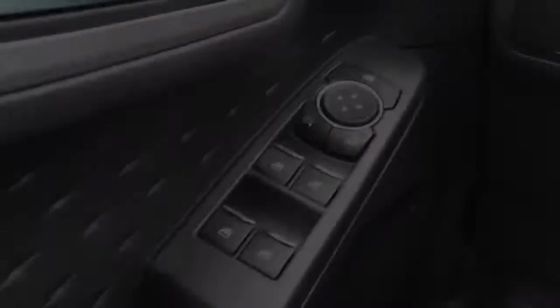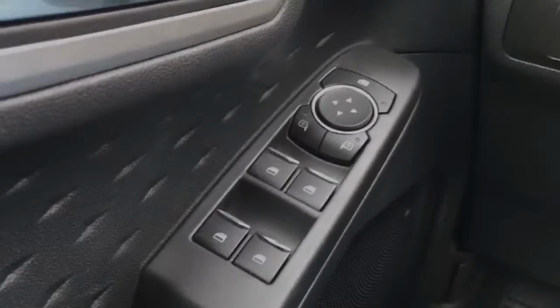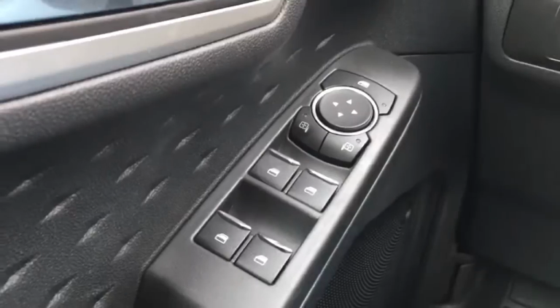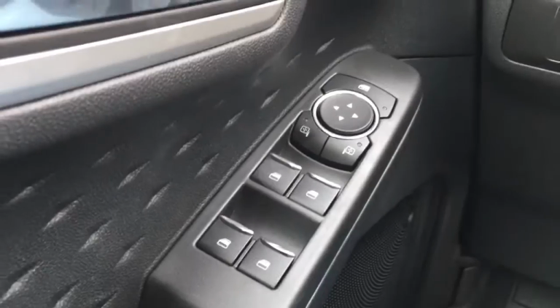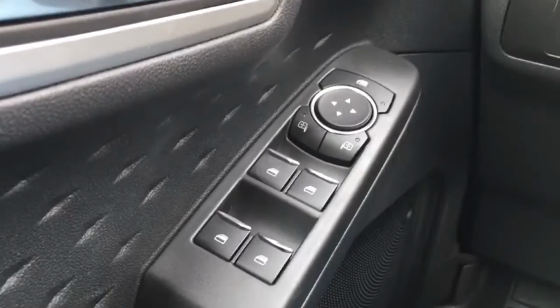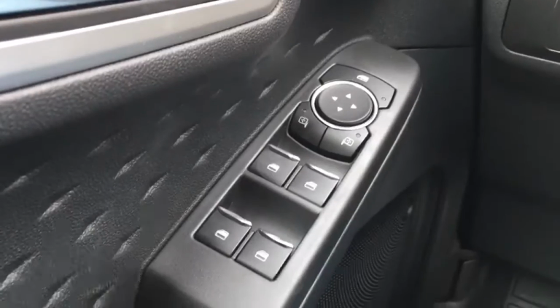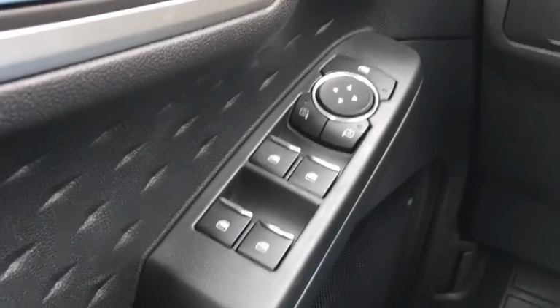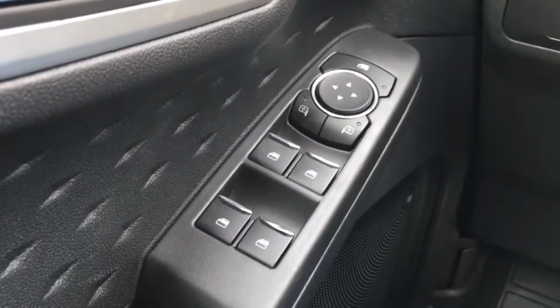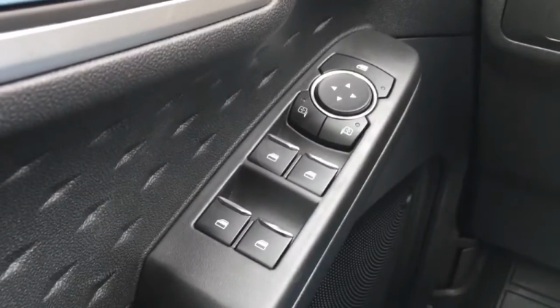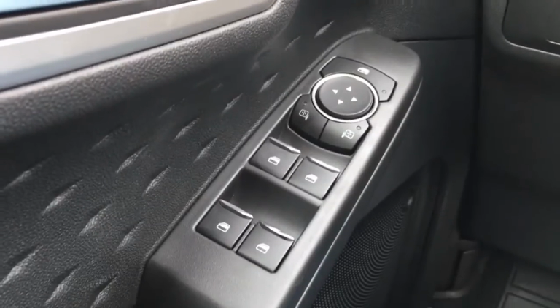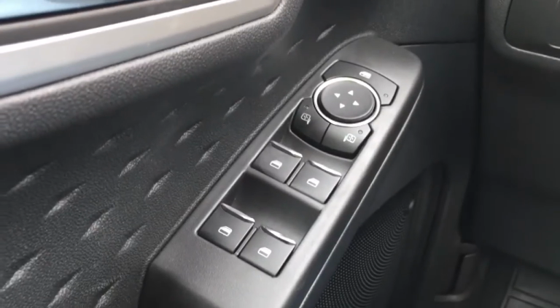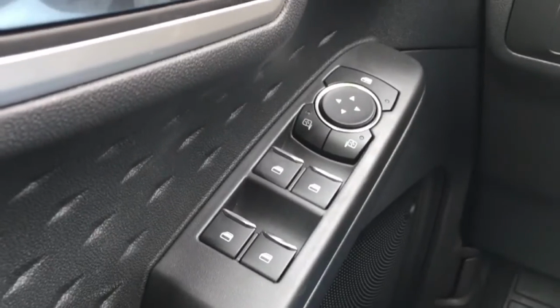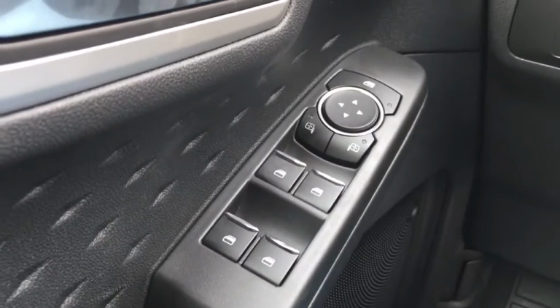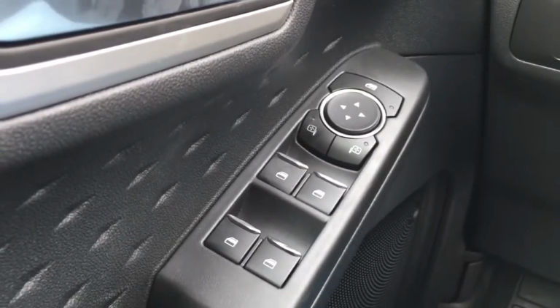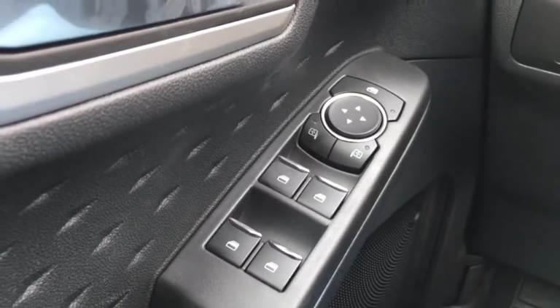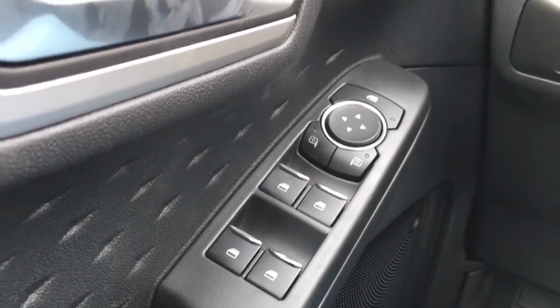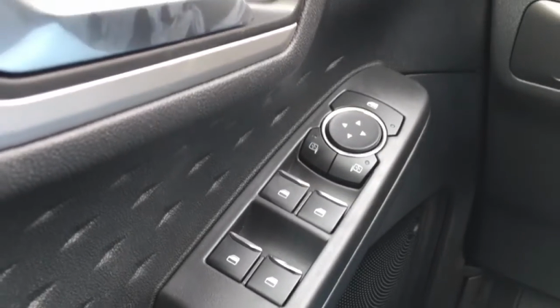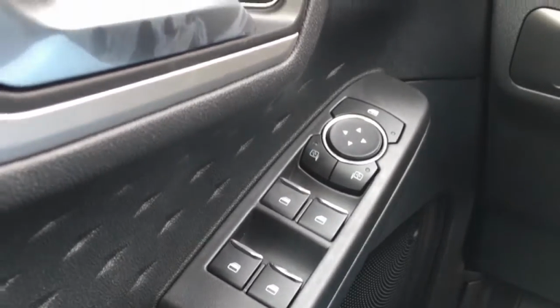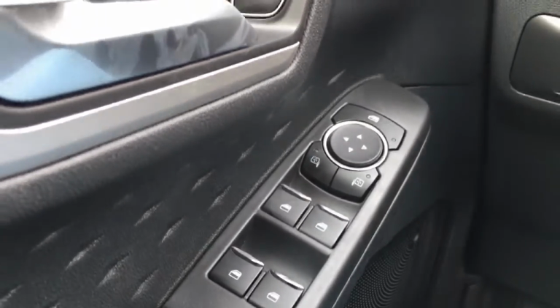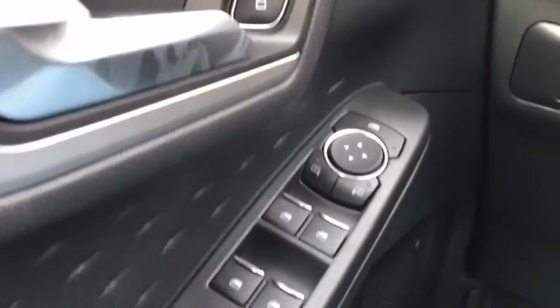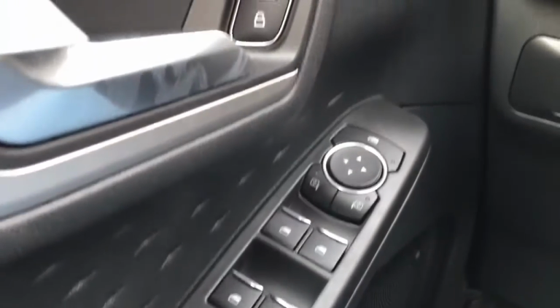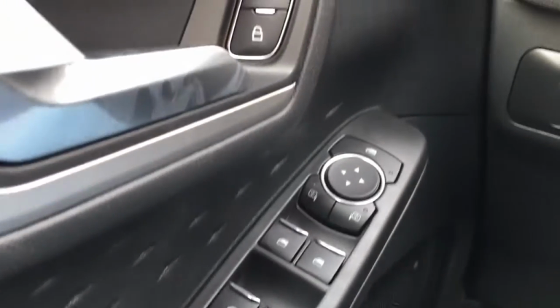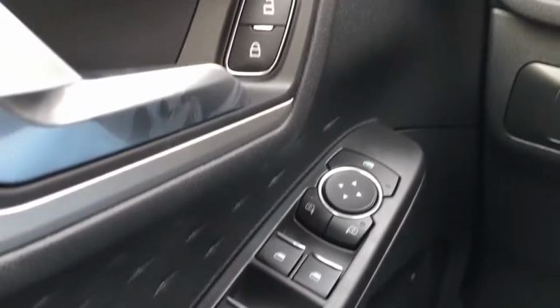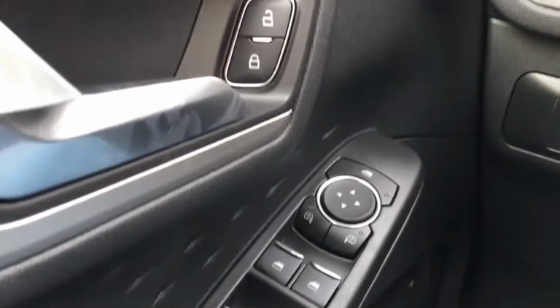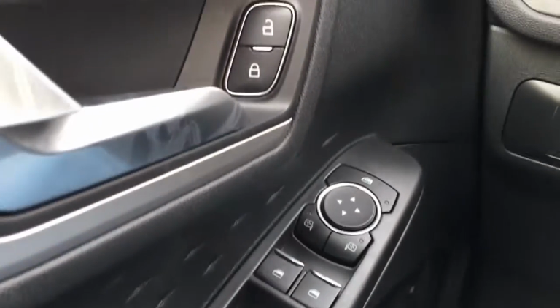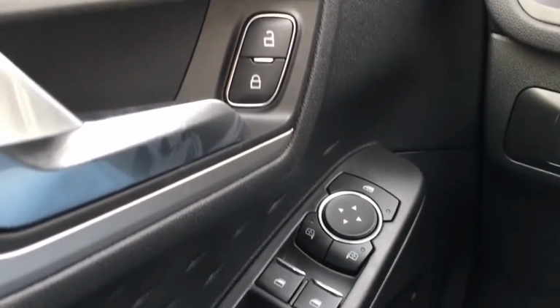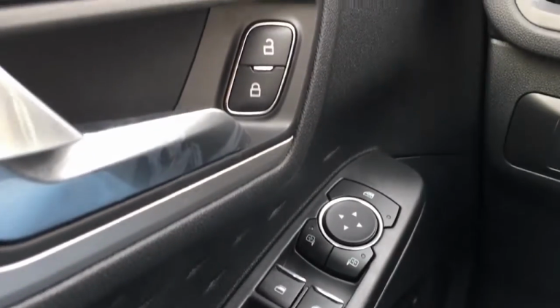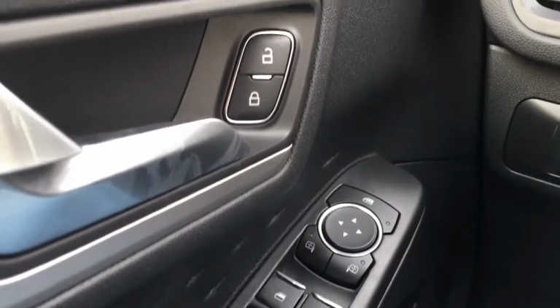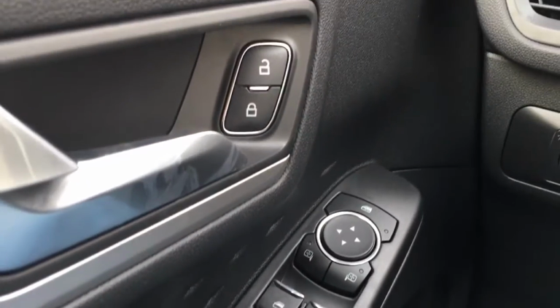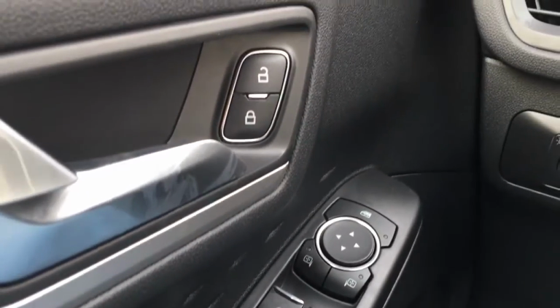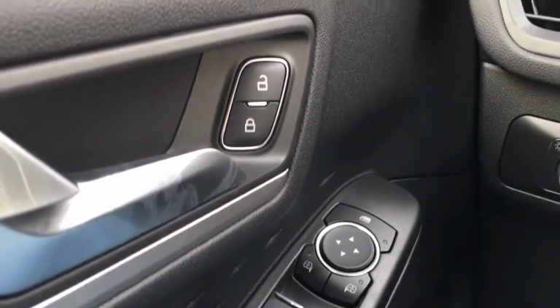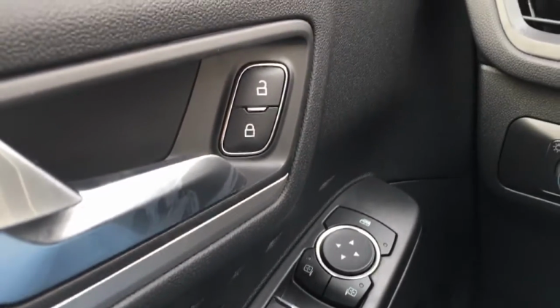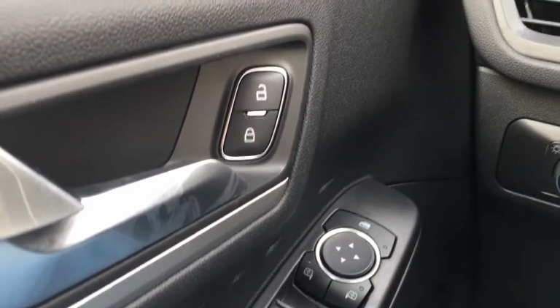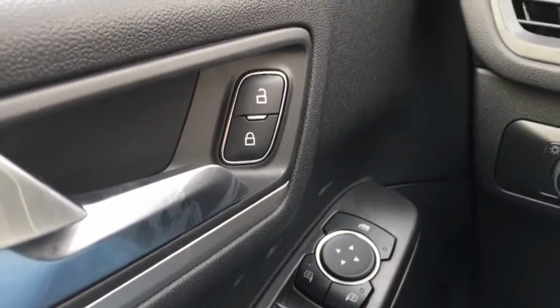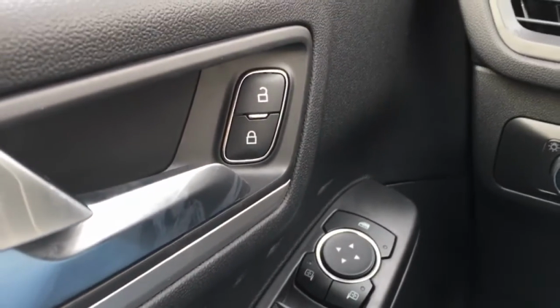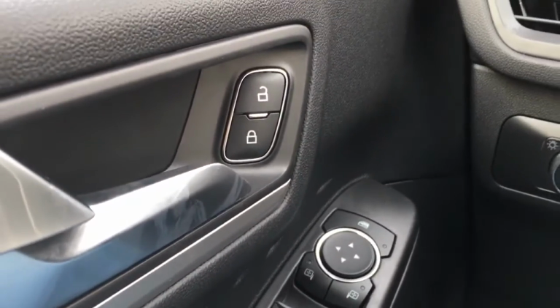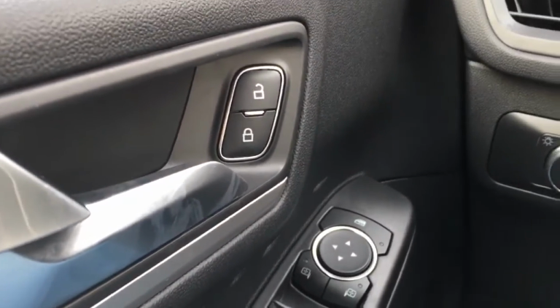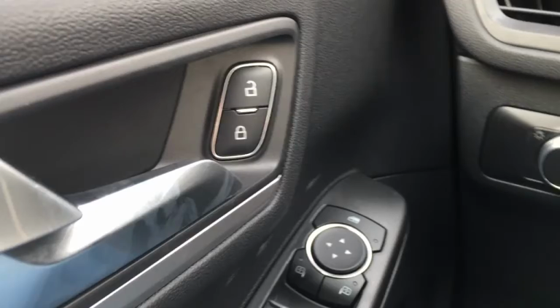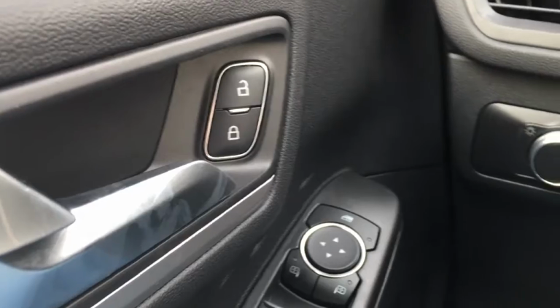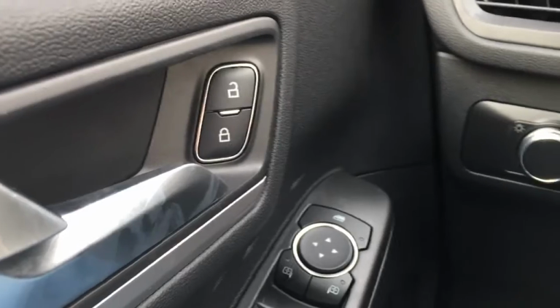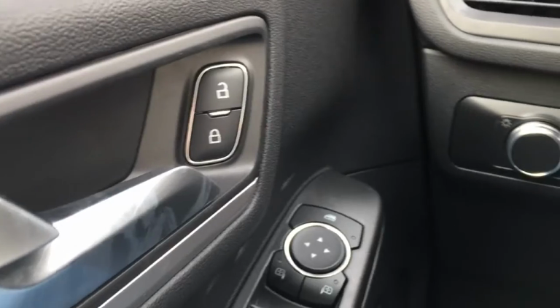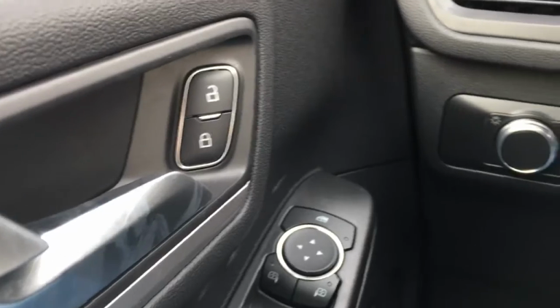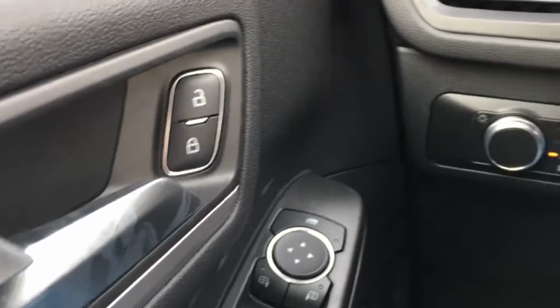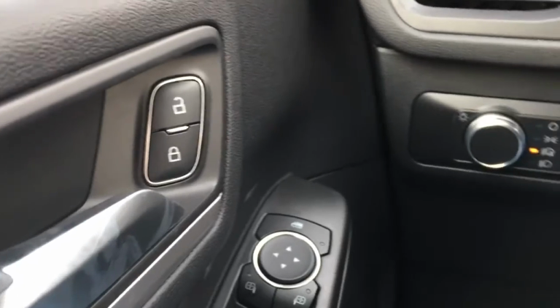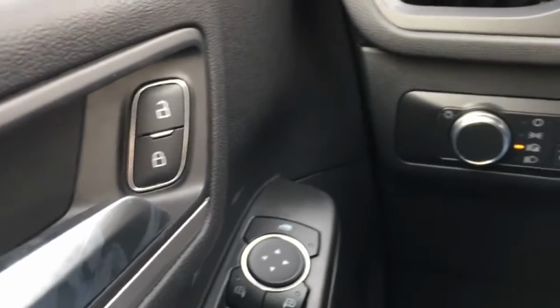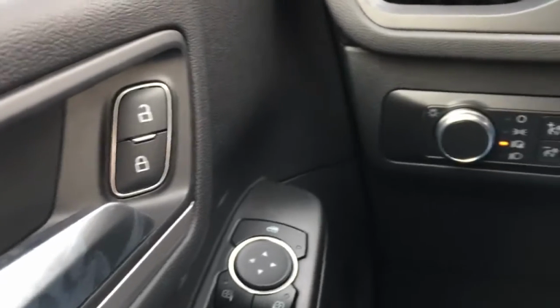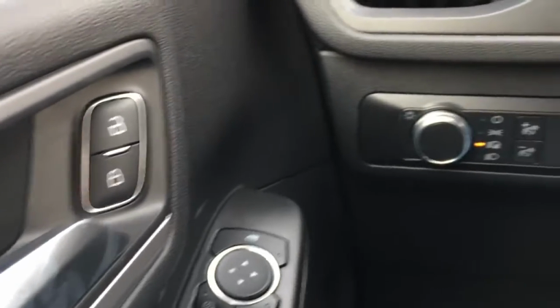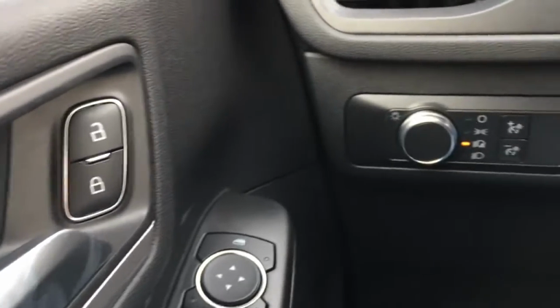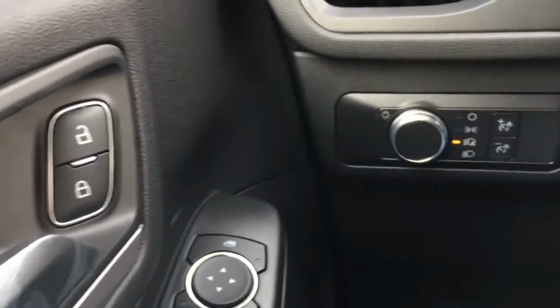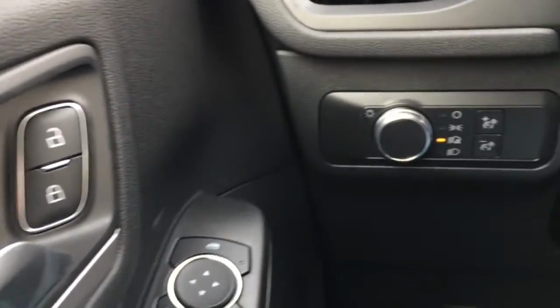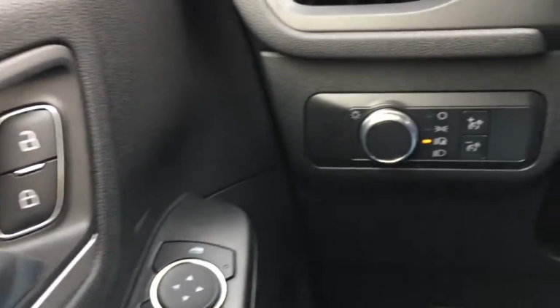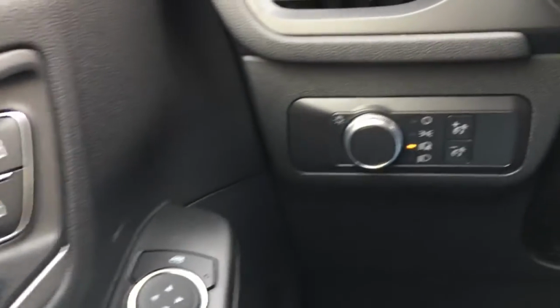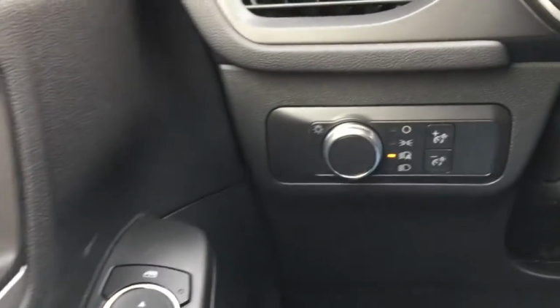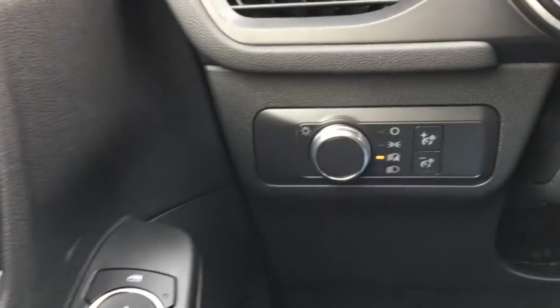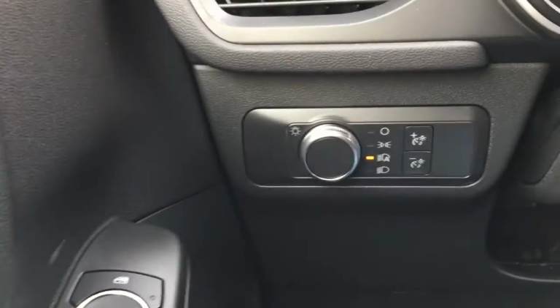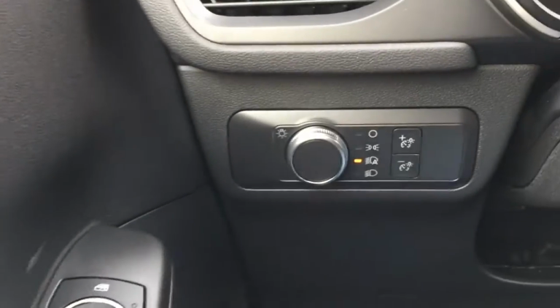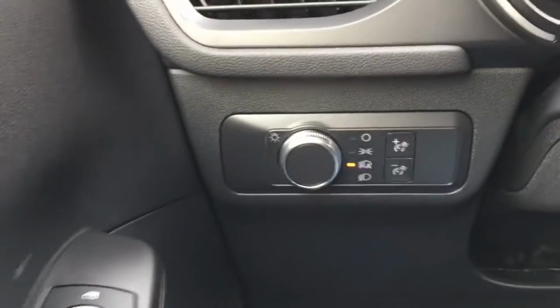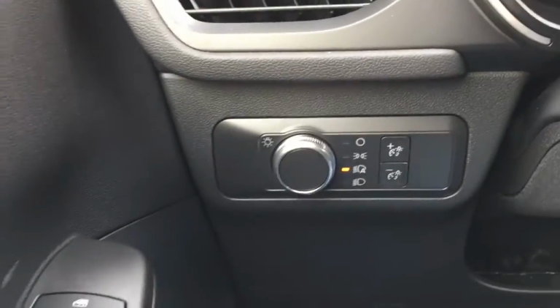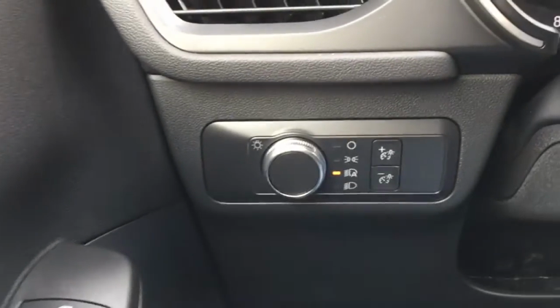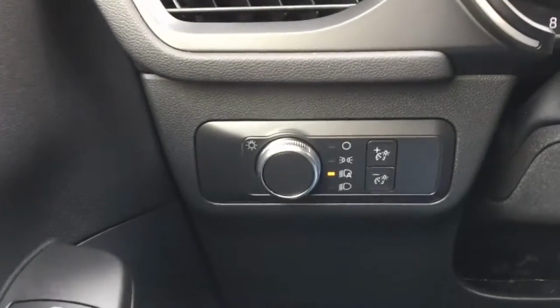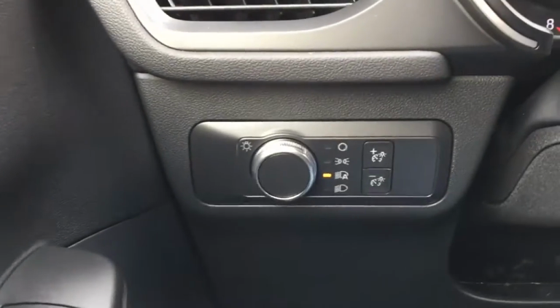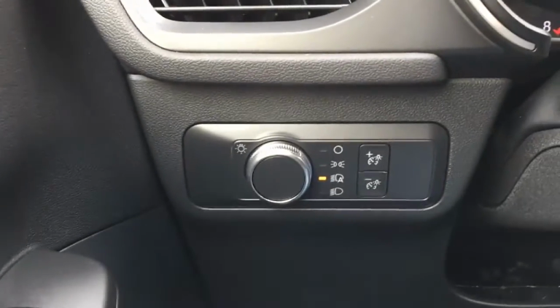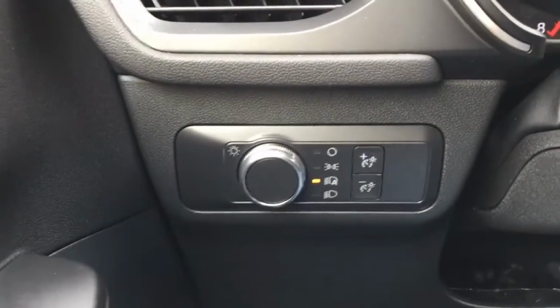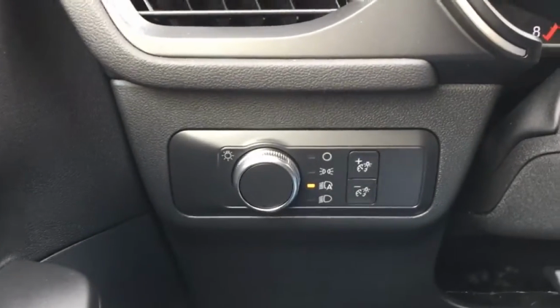In the driver door, you have window and mirror controls. It does have window locks and power door locks, as well as a blind spot information system.